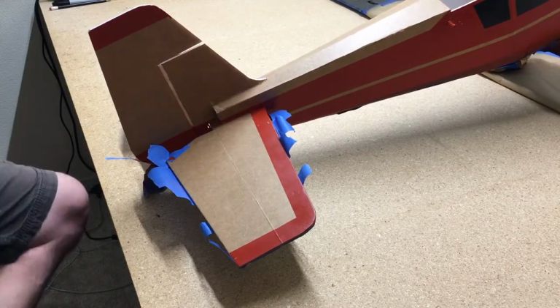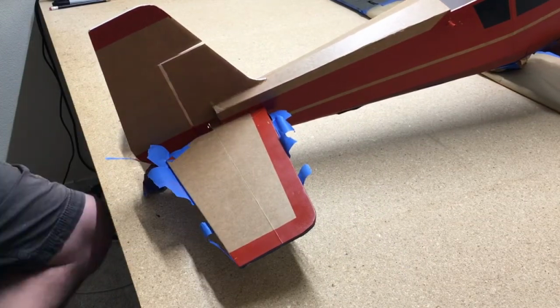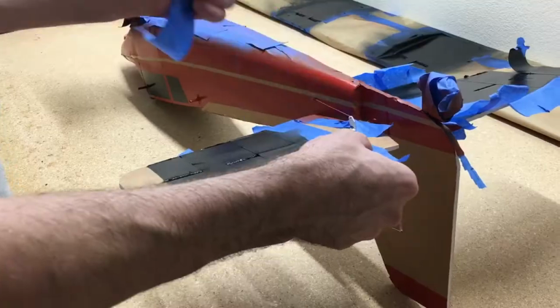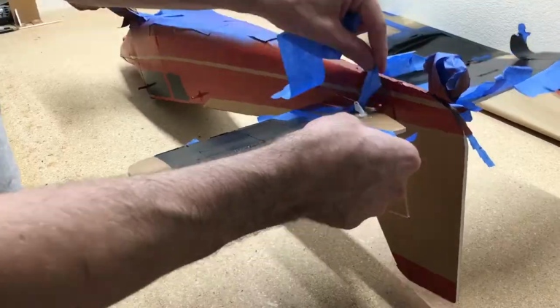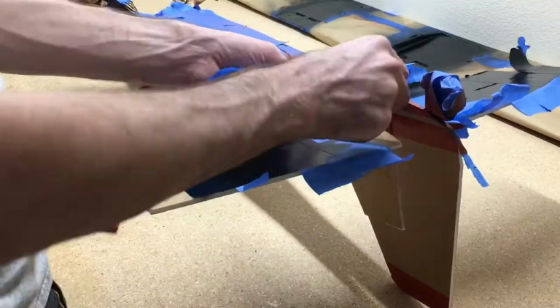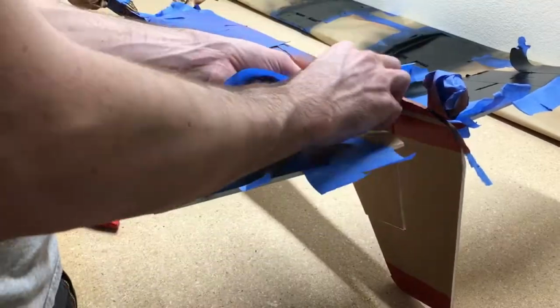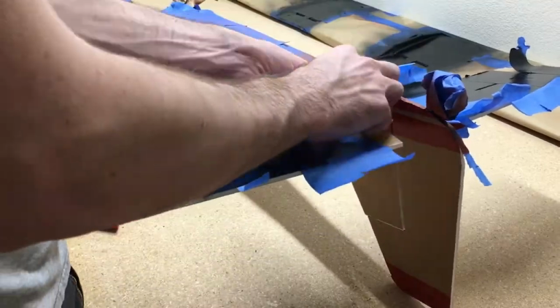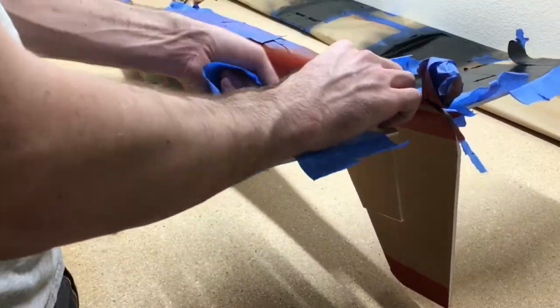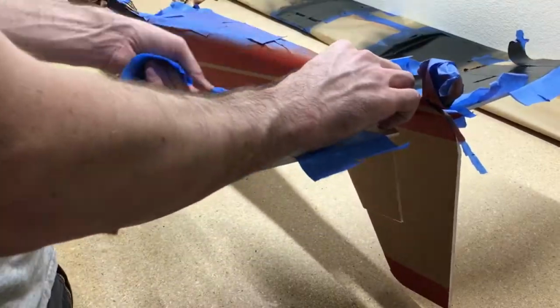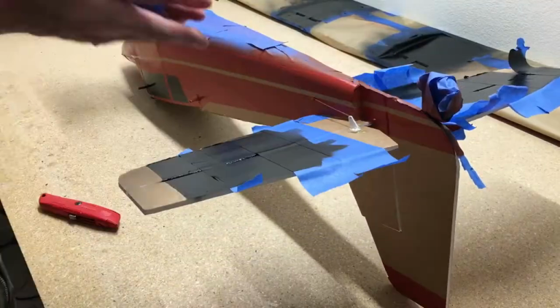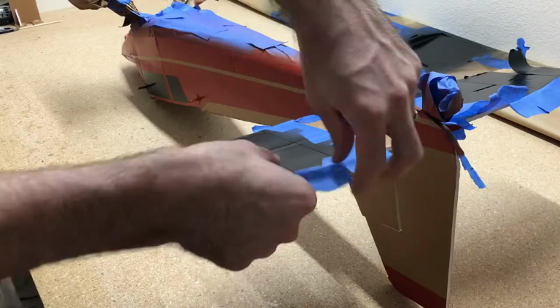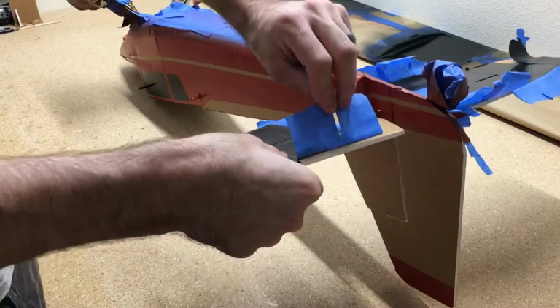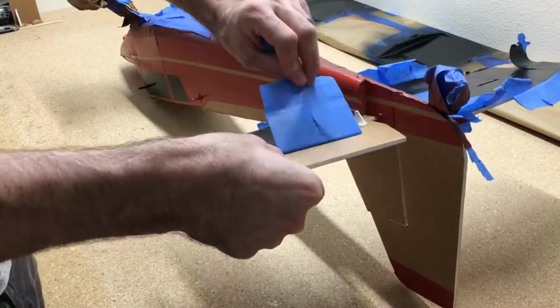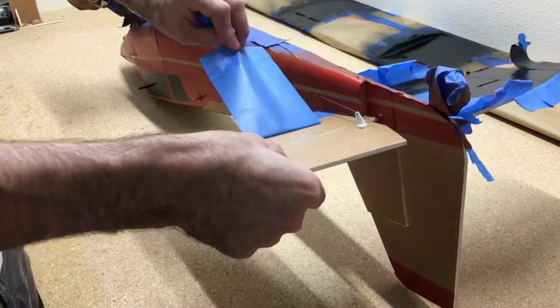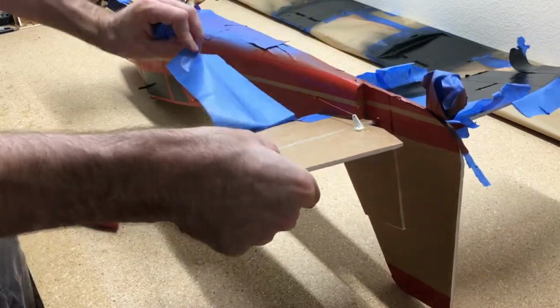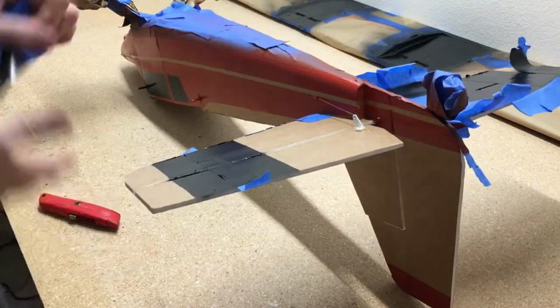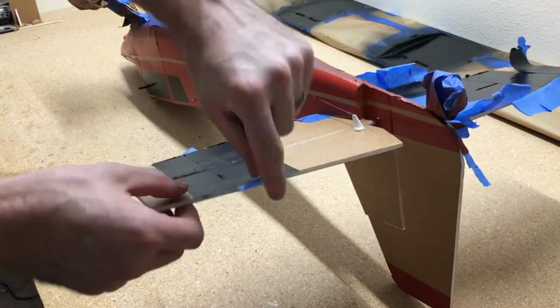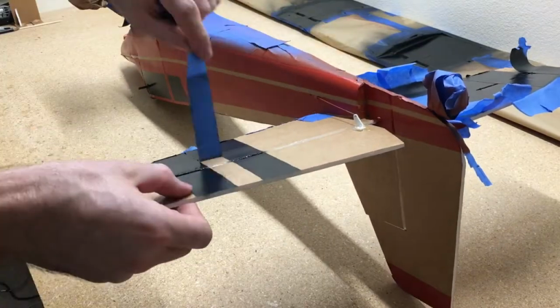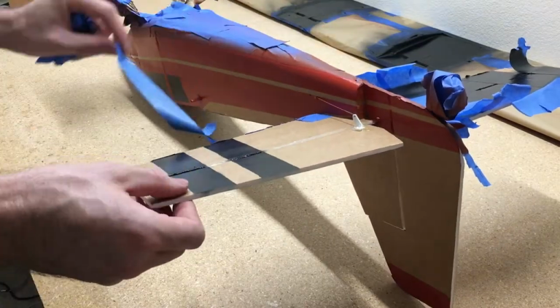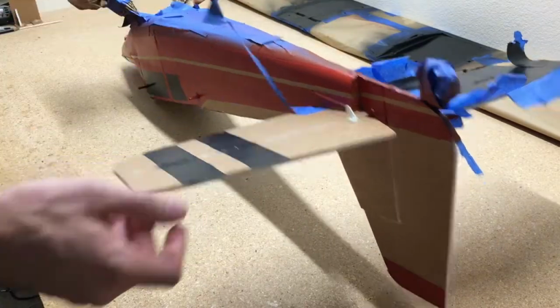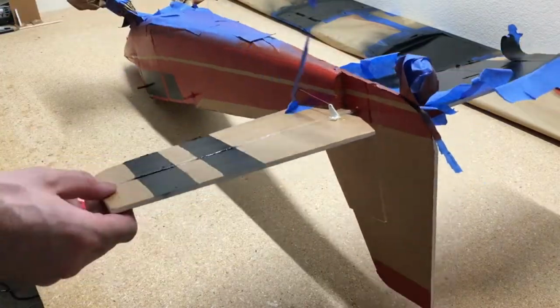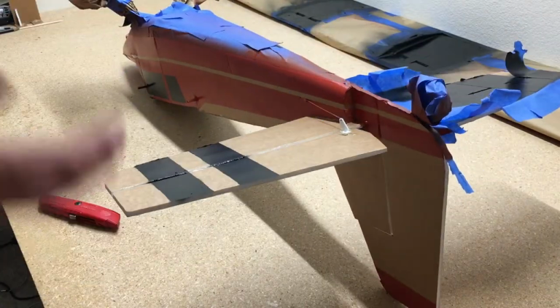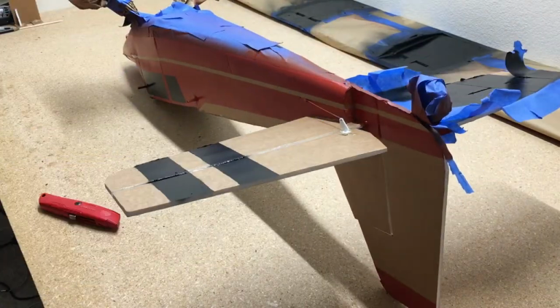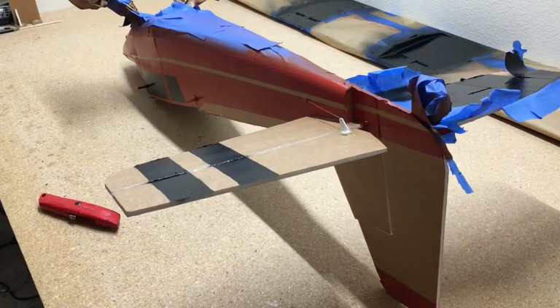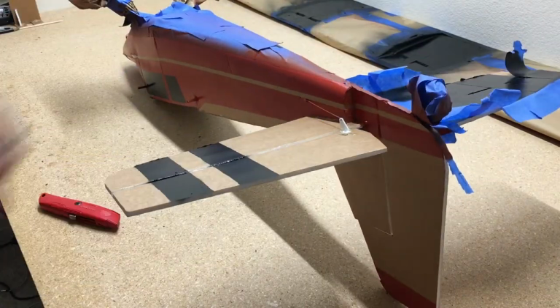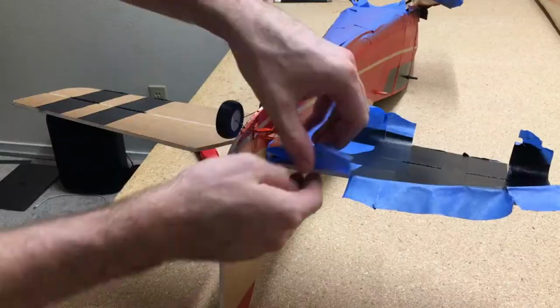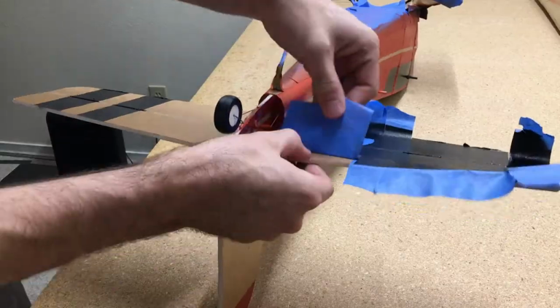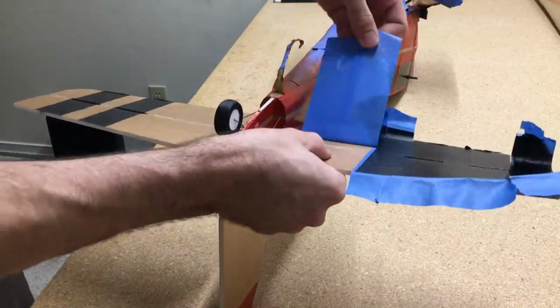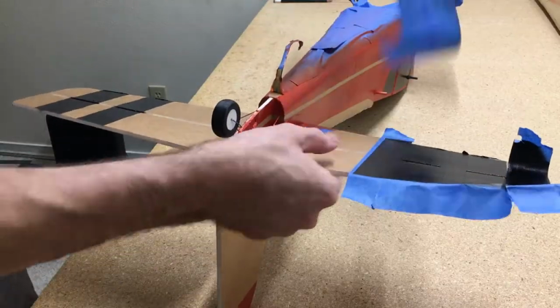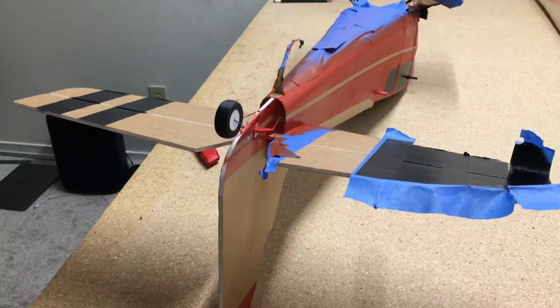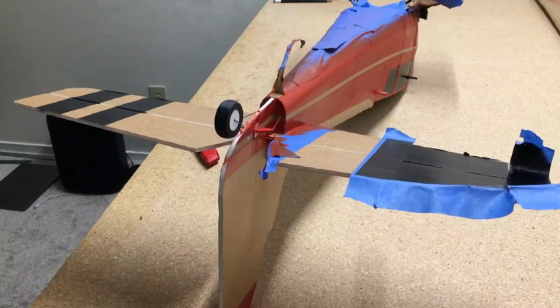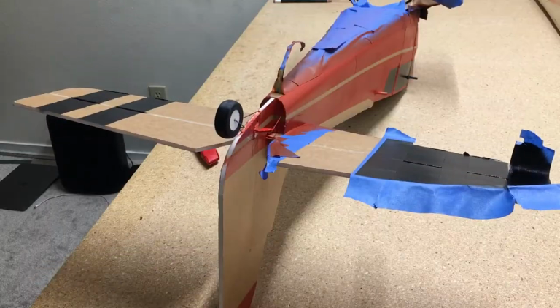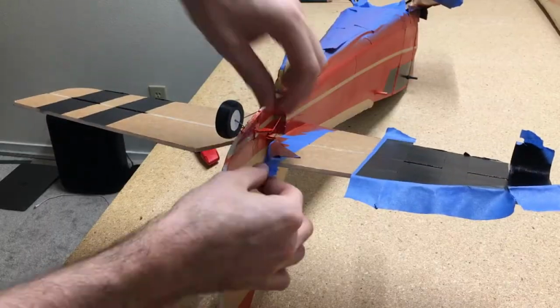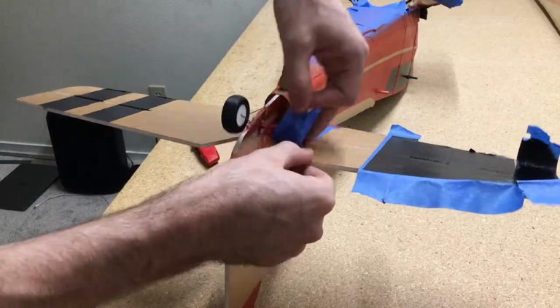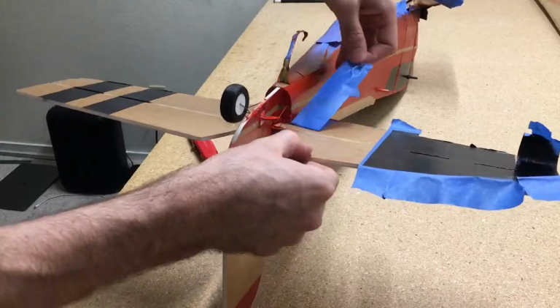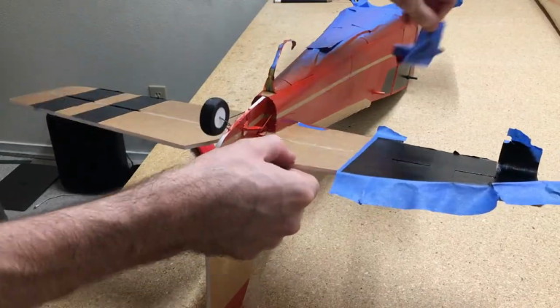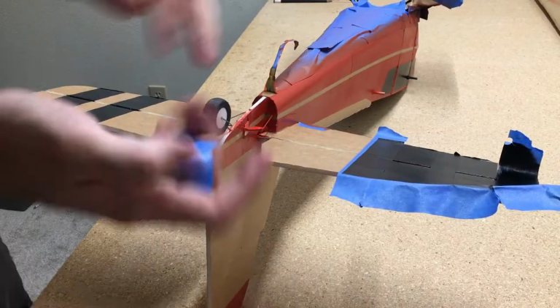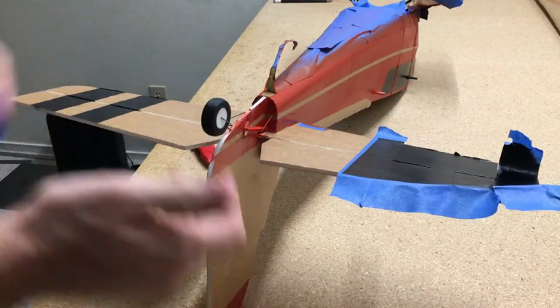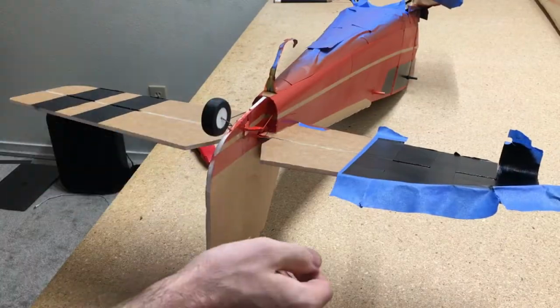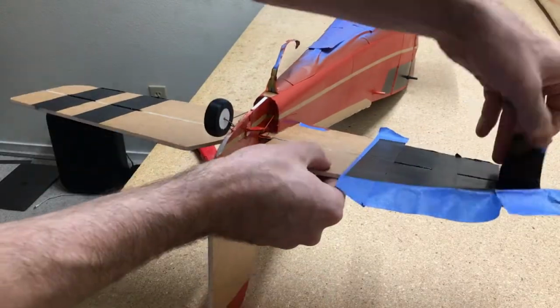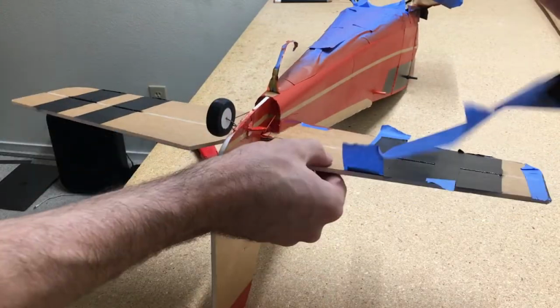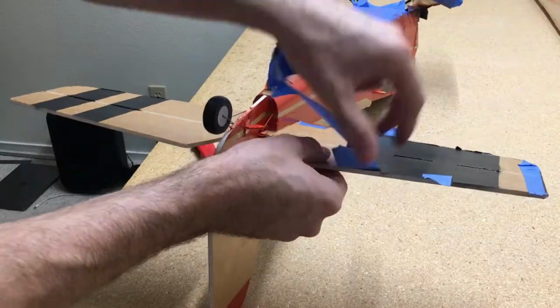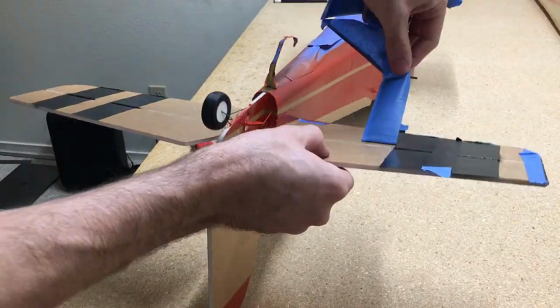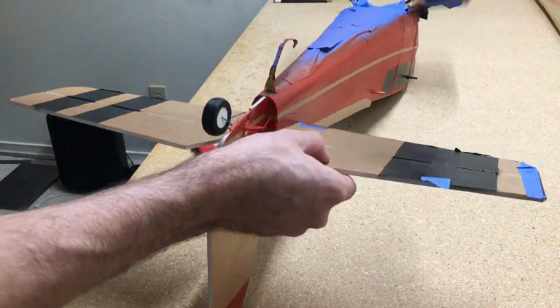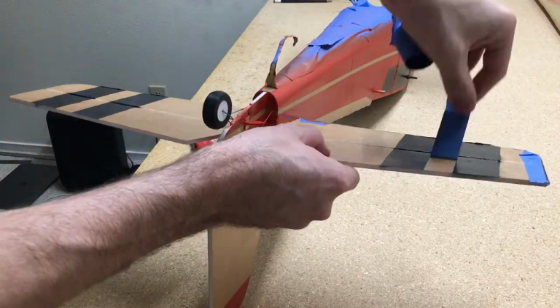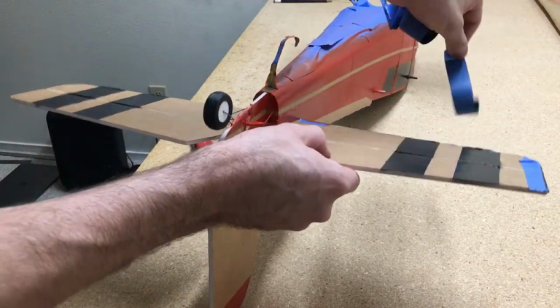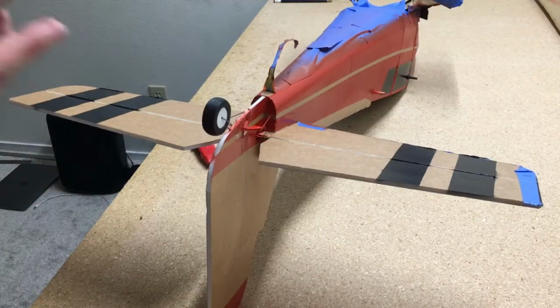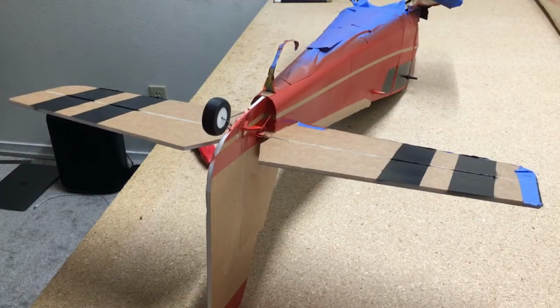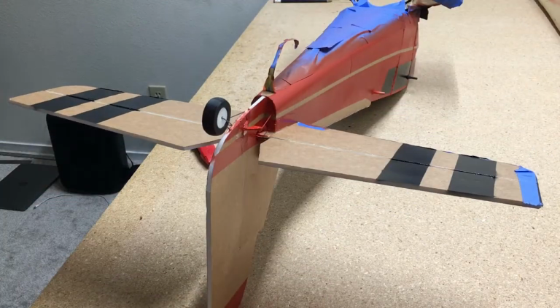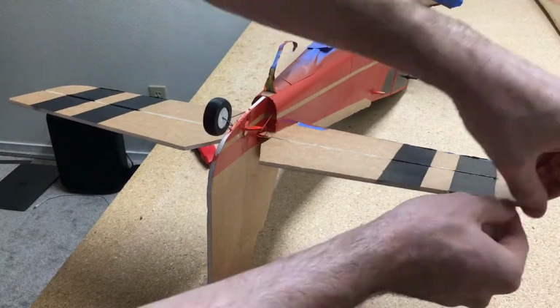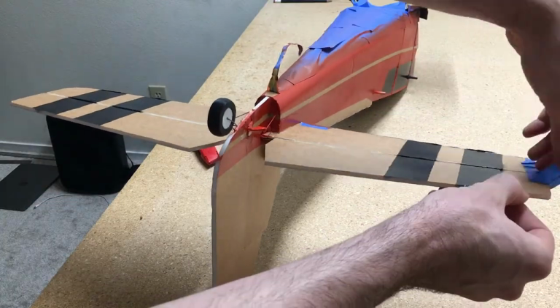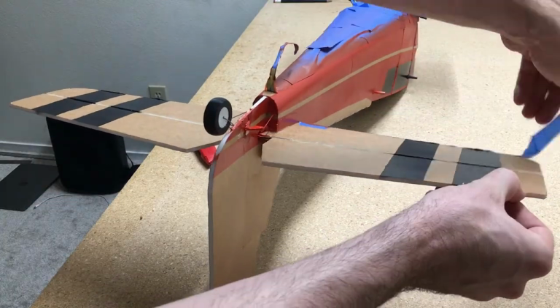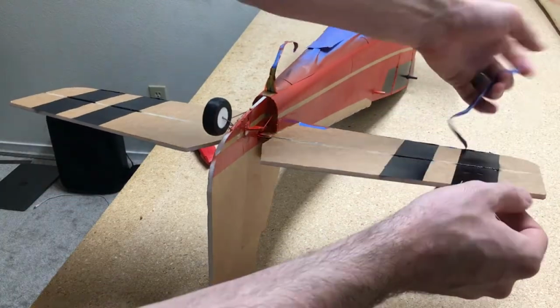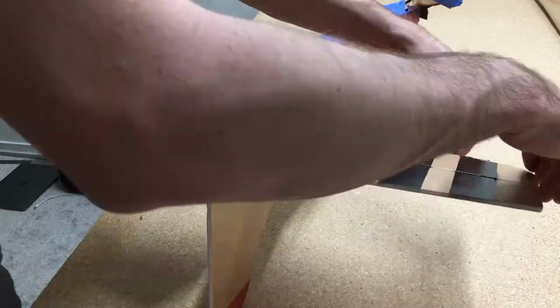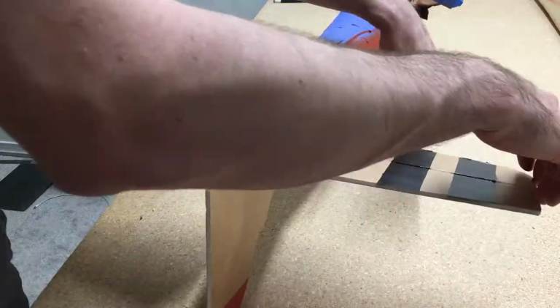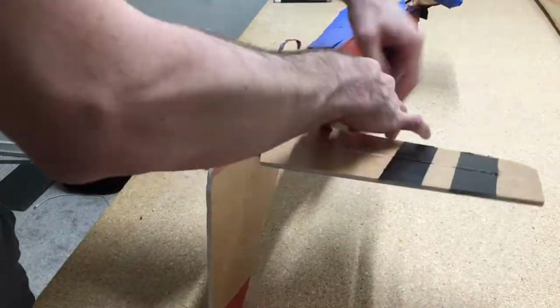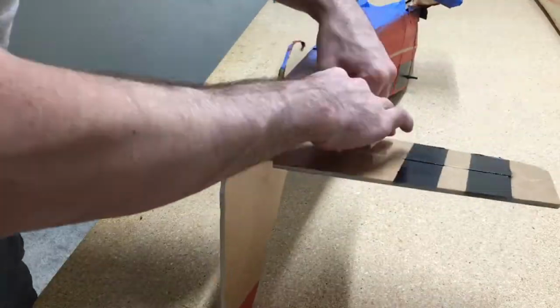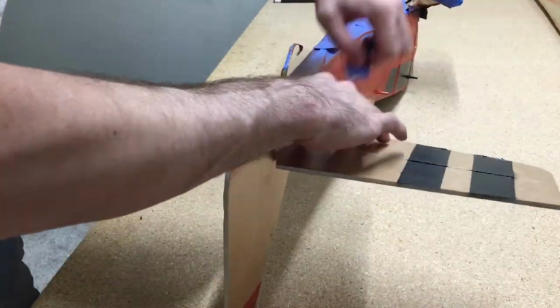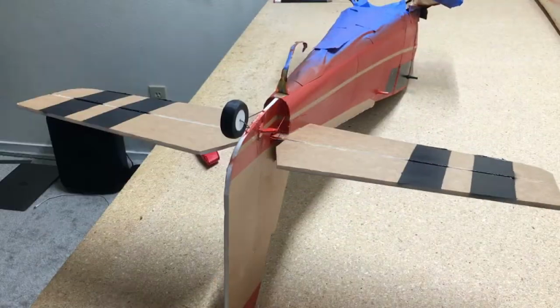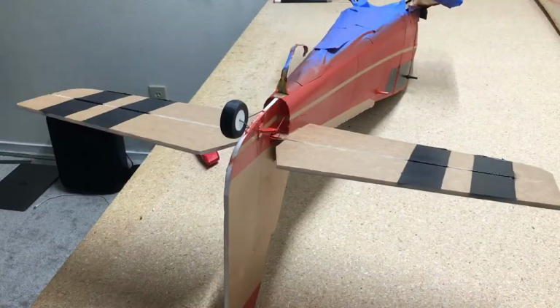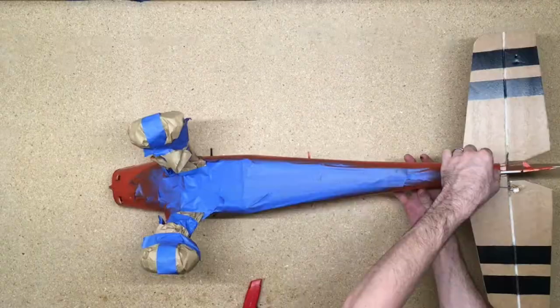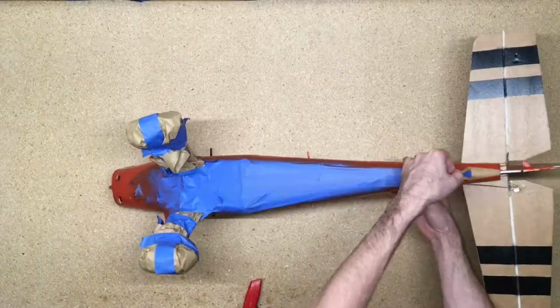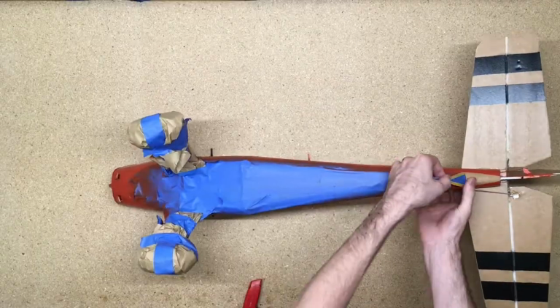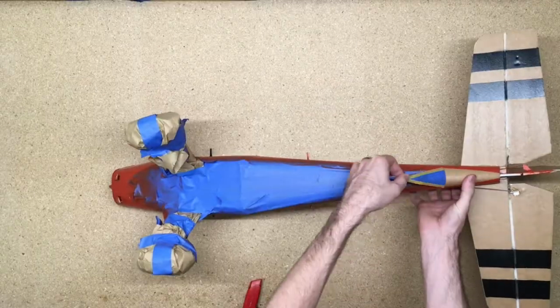These stripes that I added on the bottom of the airplane are one of the best features of the paint scheme. It makes it really easy to see the plane when it's up in the air.